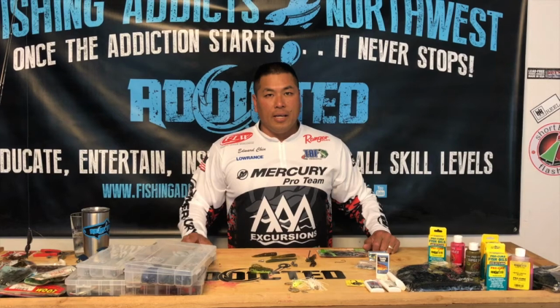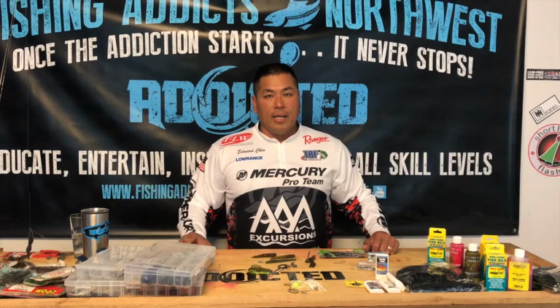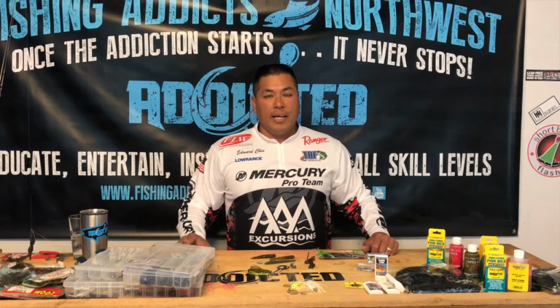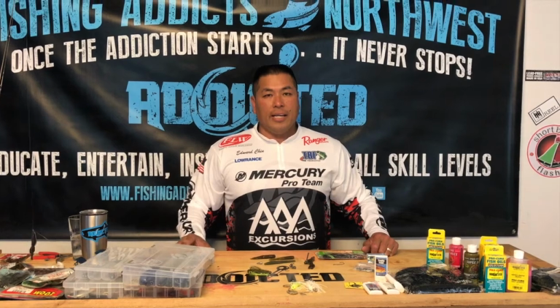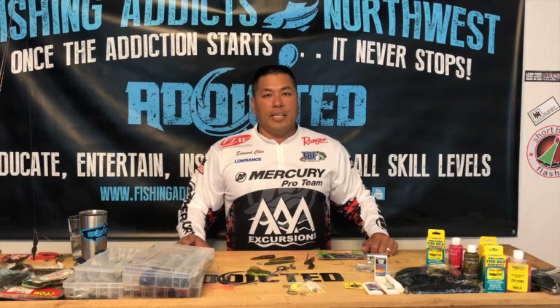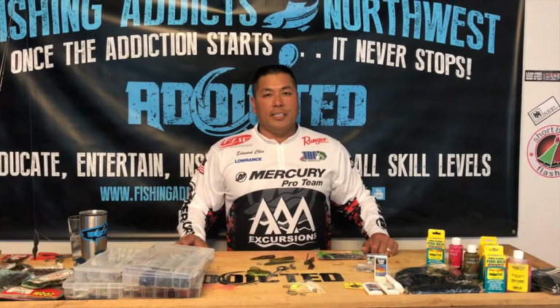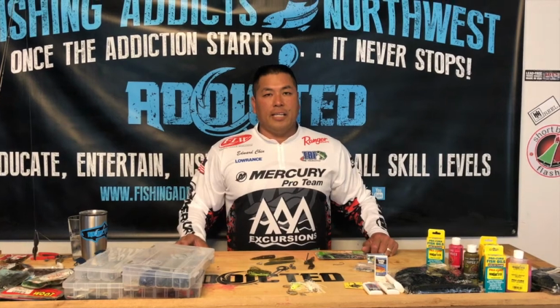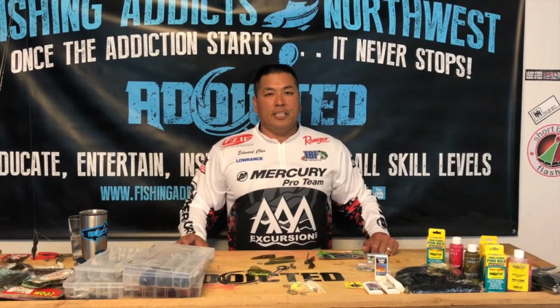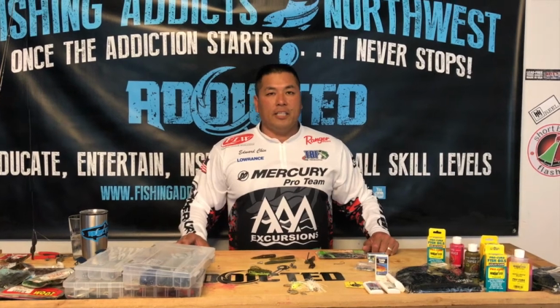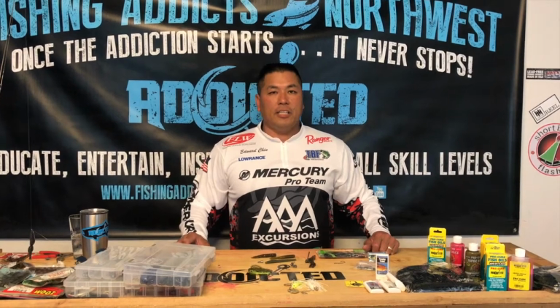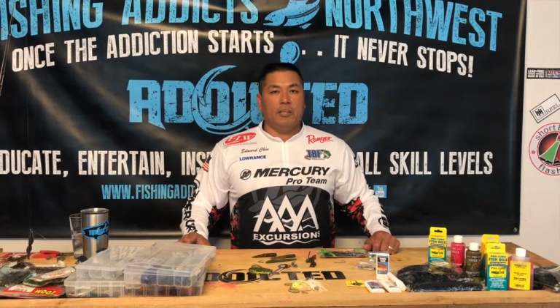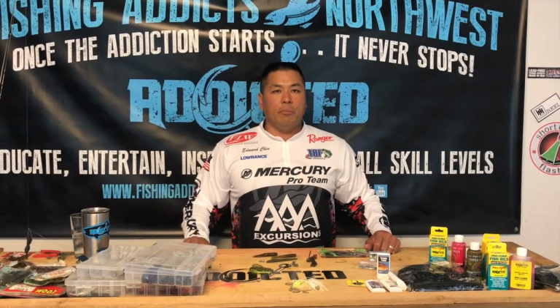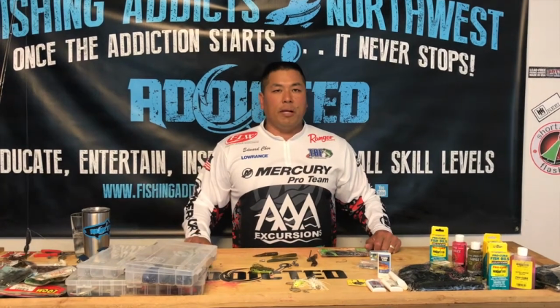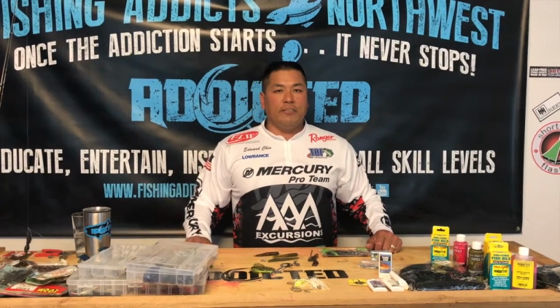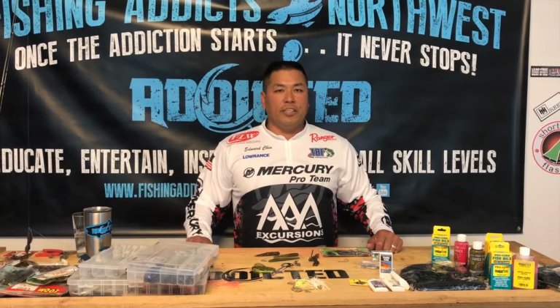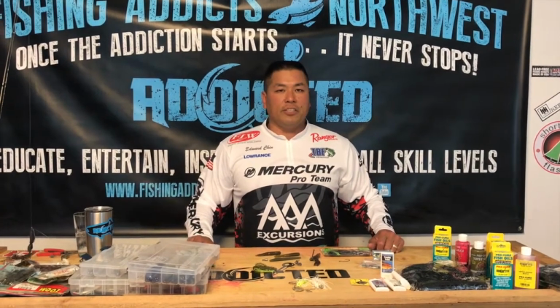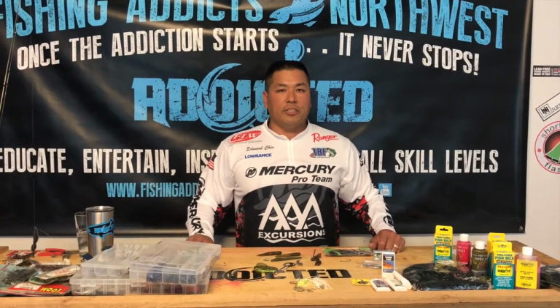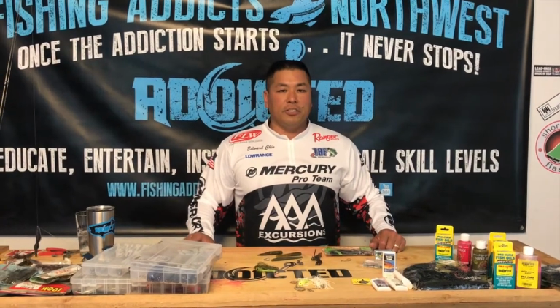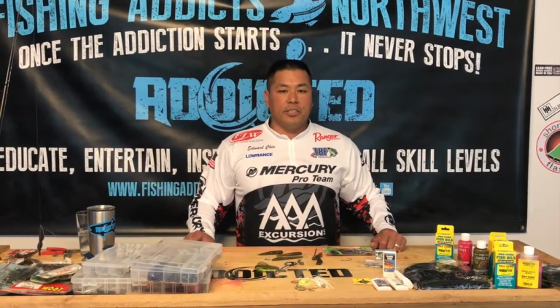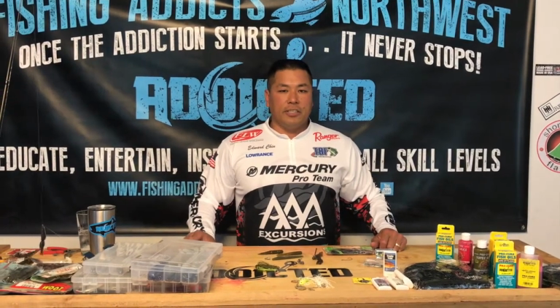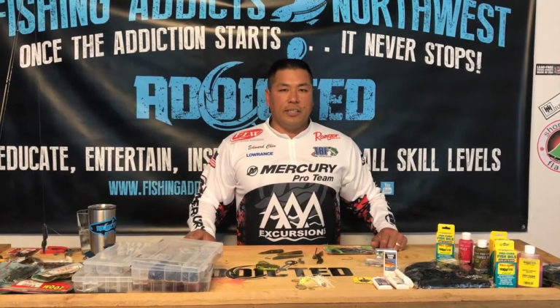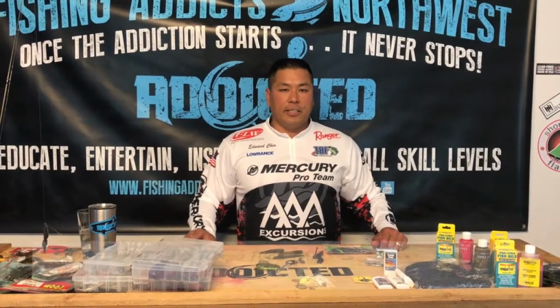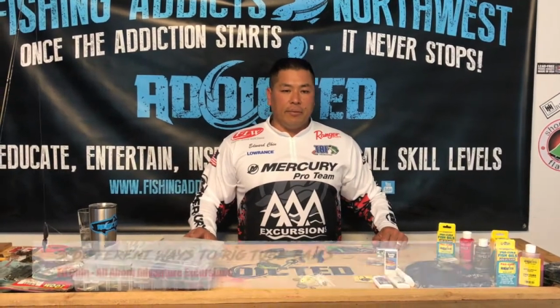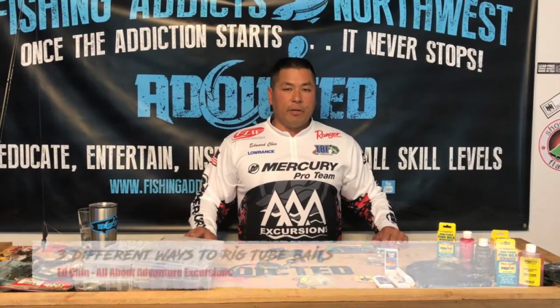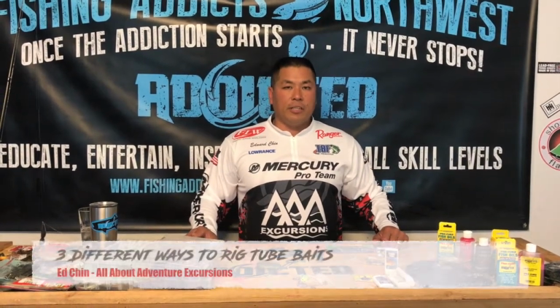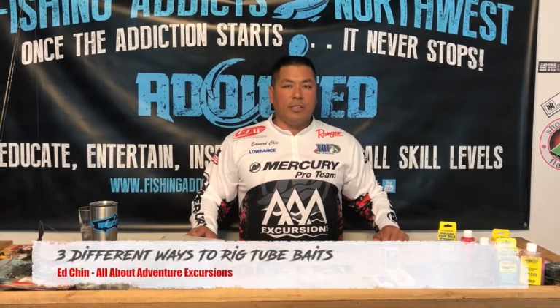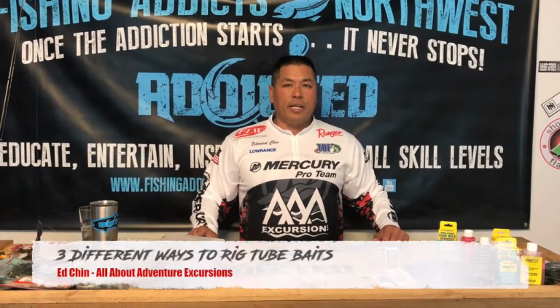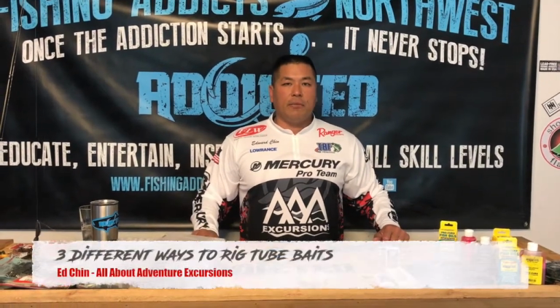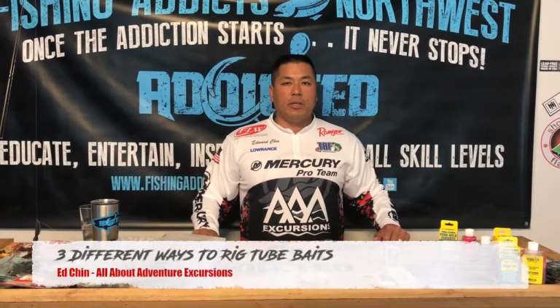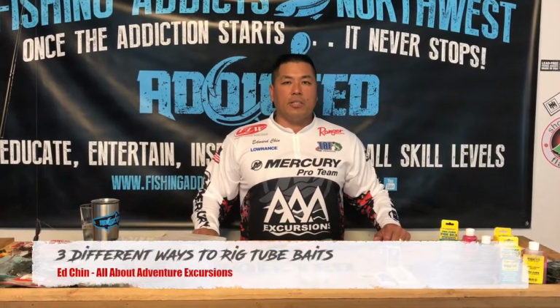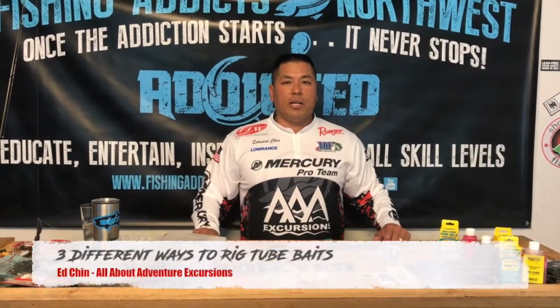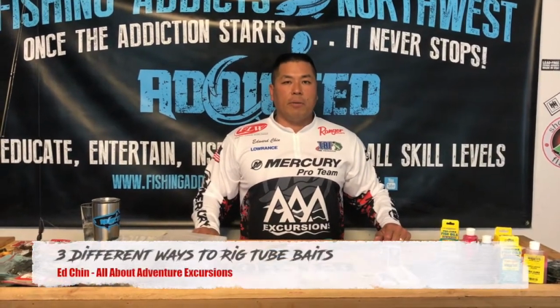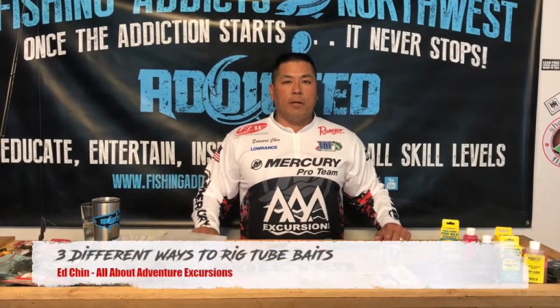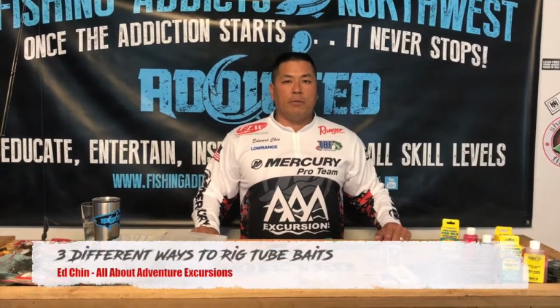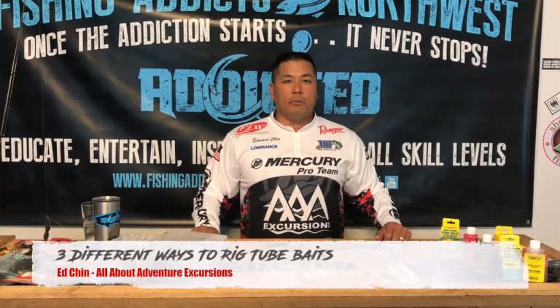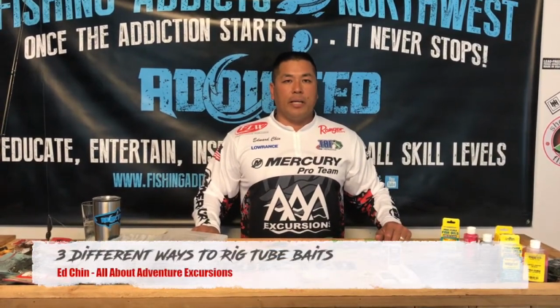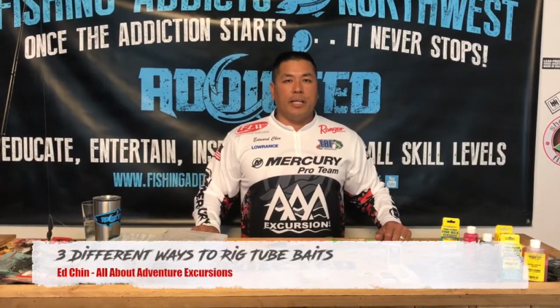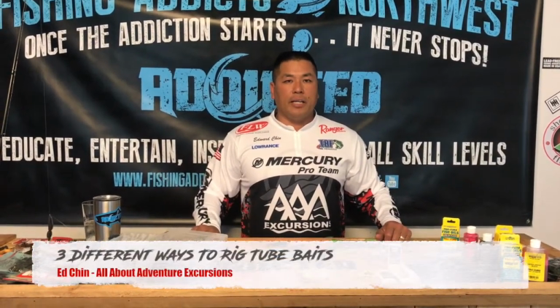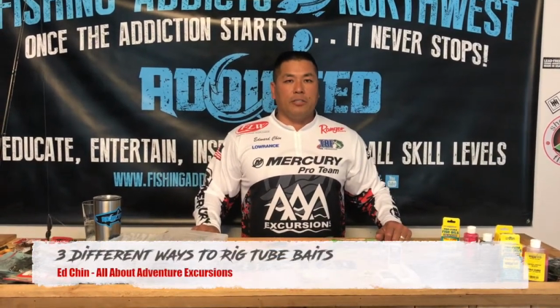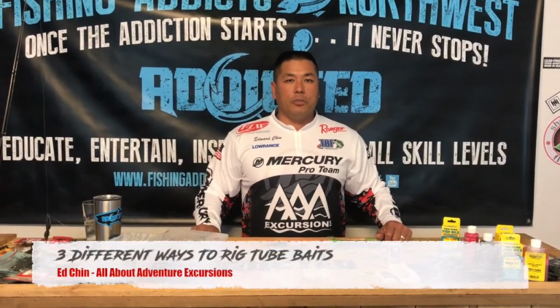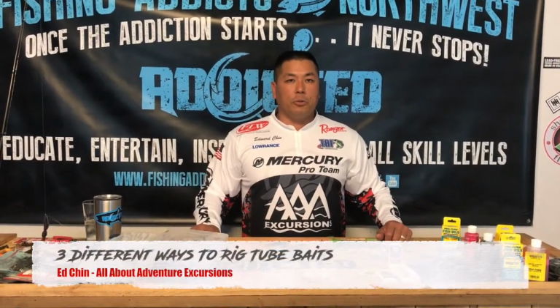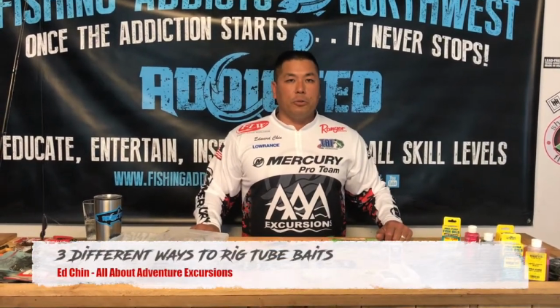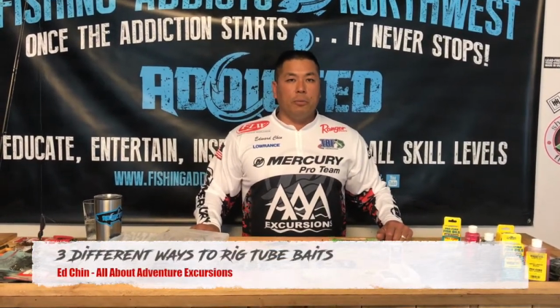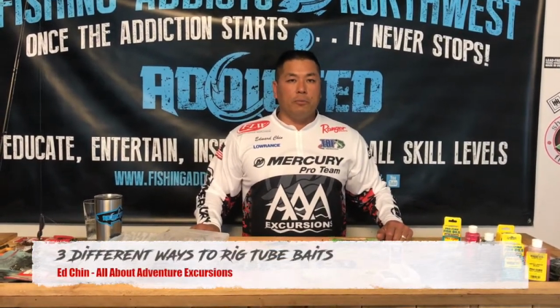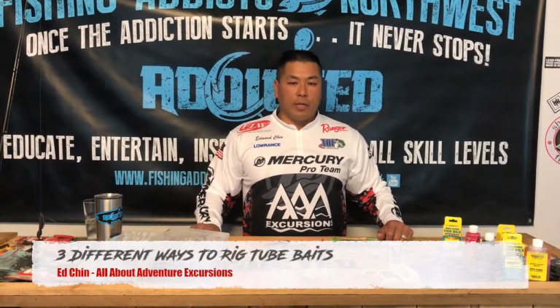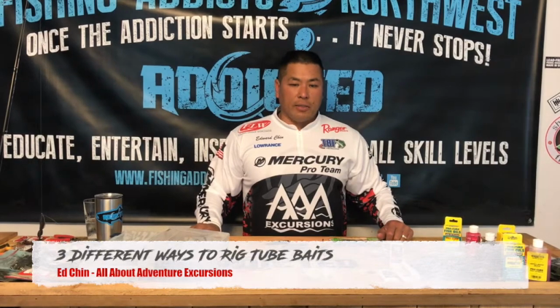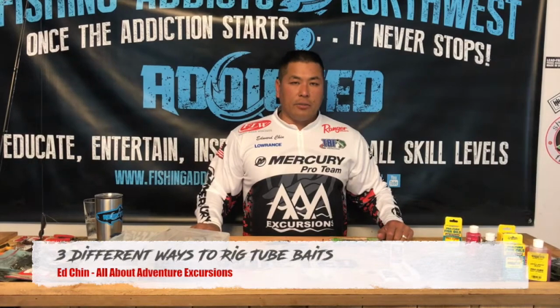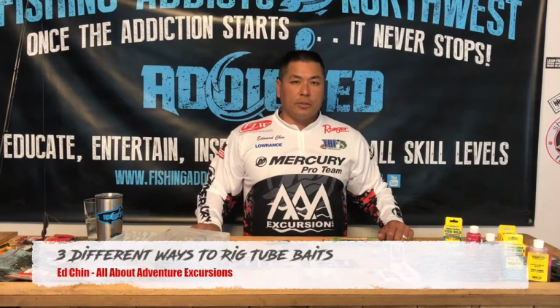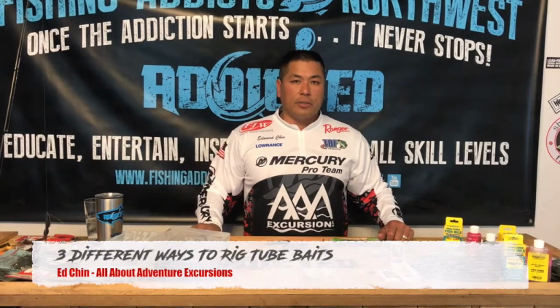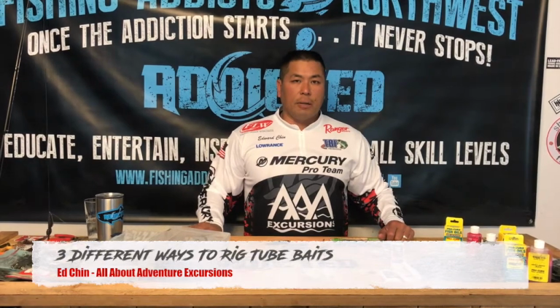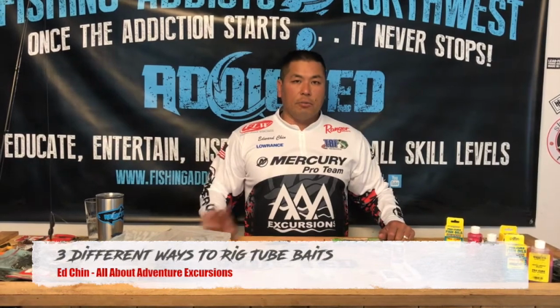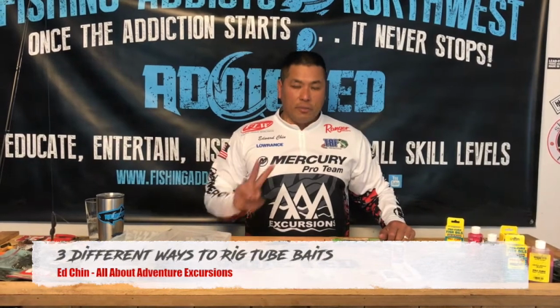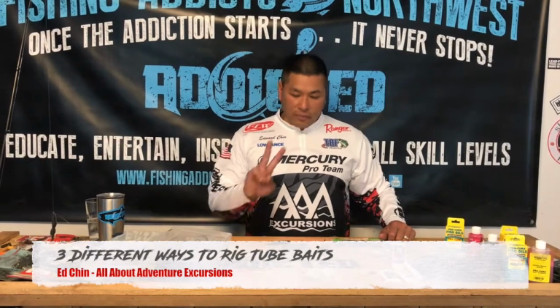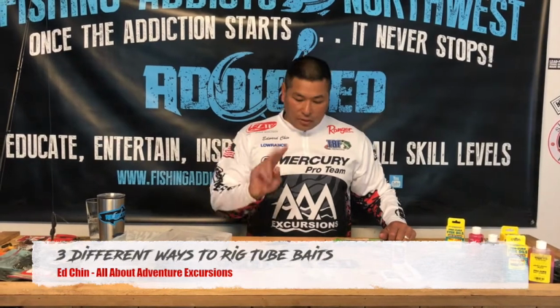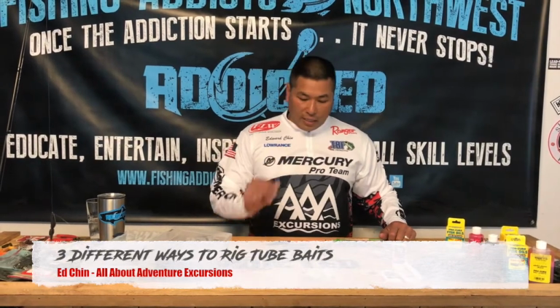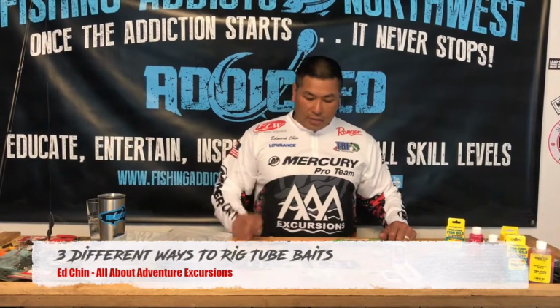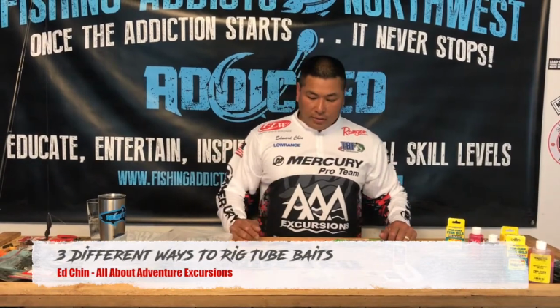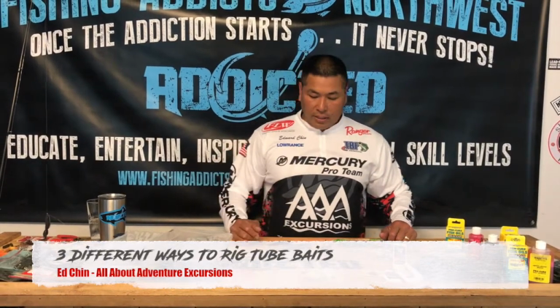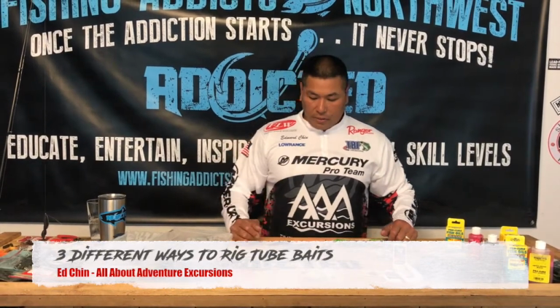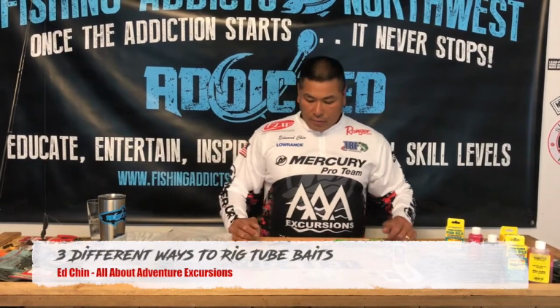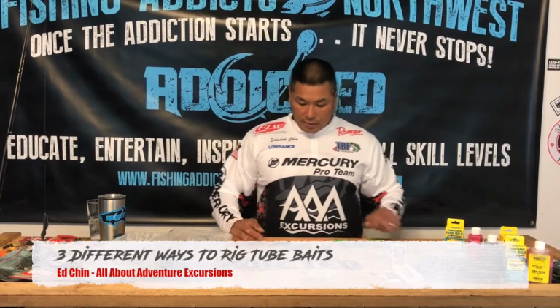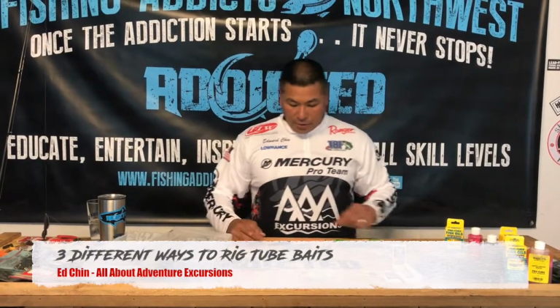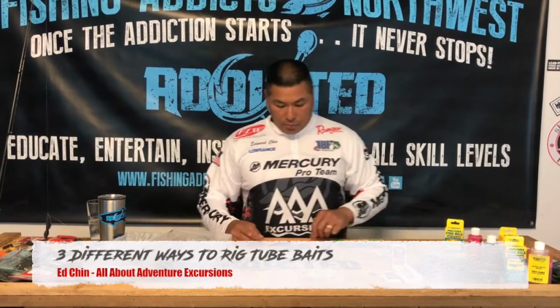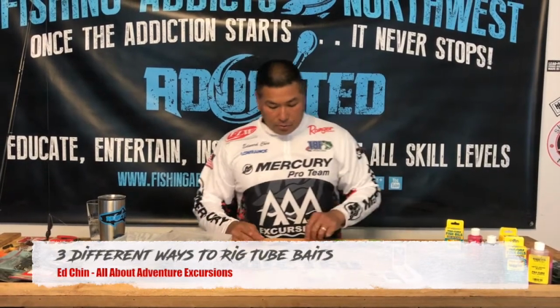Hey guys, Ed Chin from All About Adventure Excursions here. Today we're going to talk about rigging a tube. We're going to do a couple different styles on how to rig tubes.